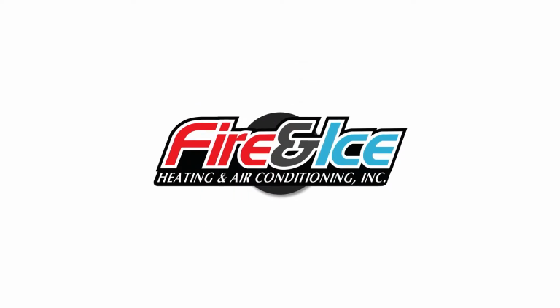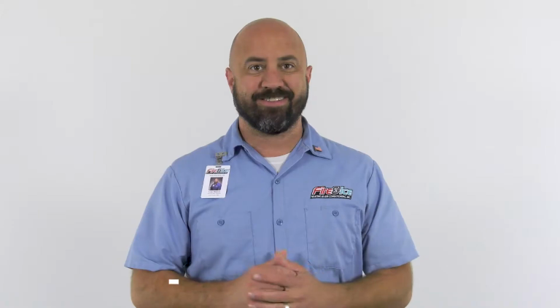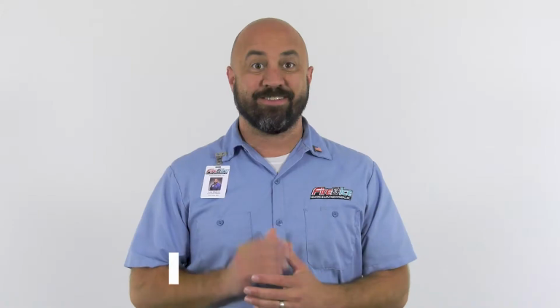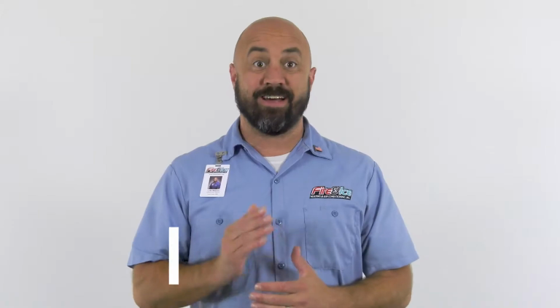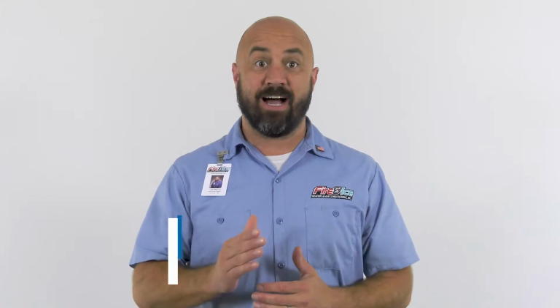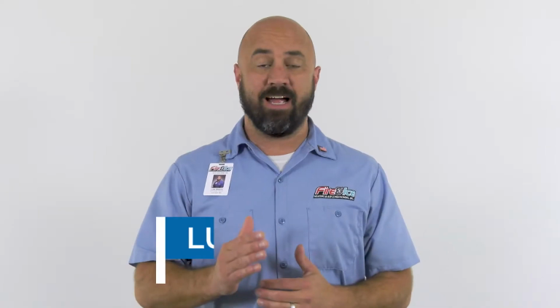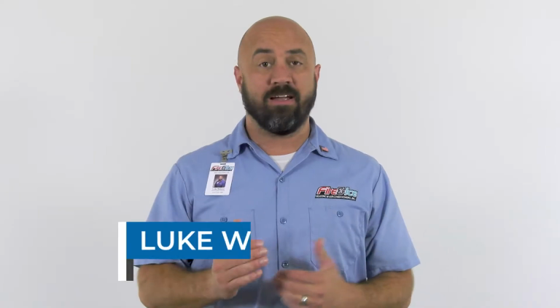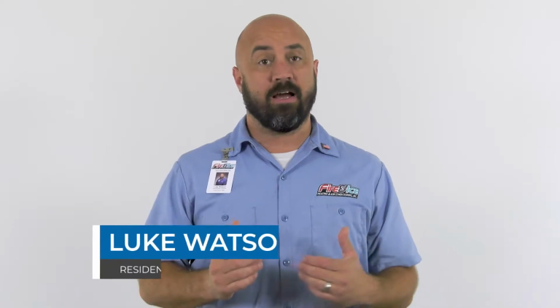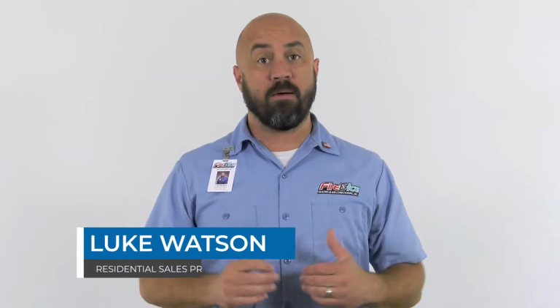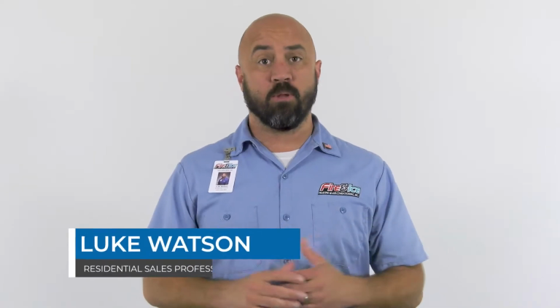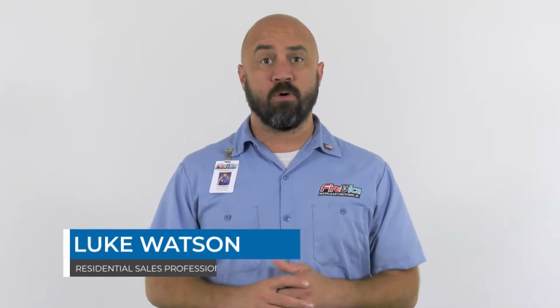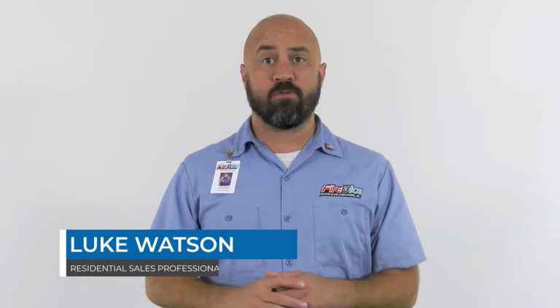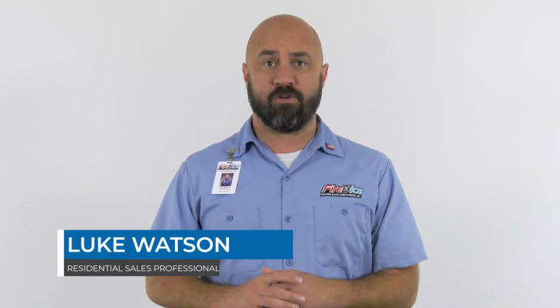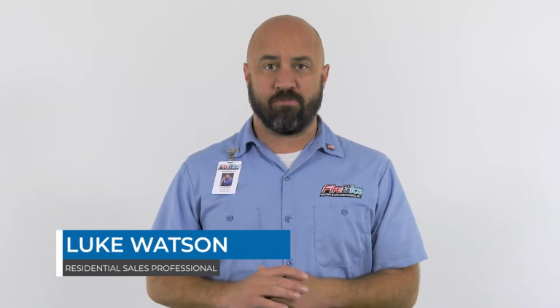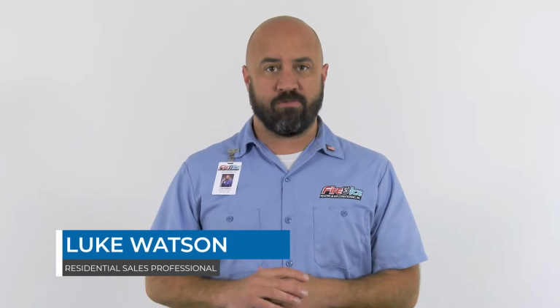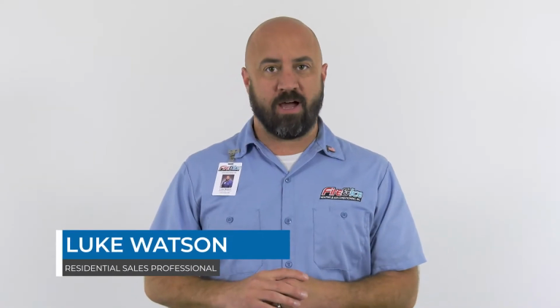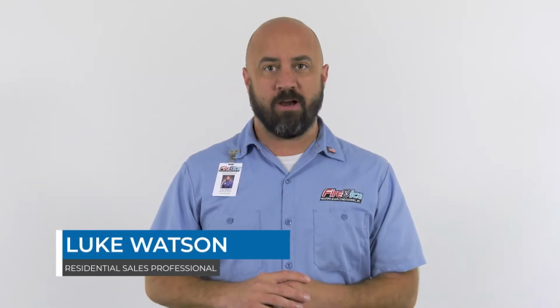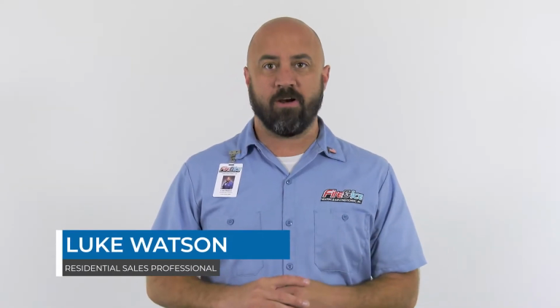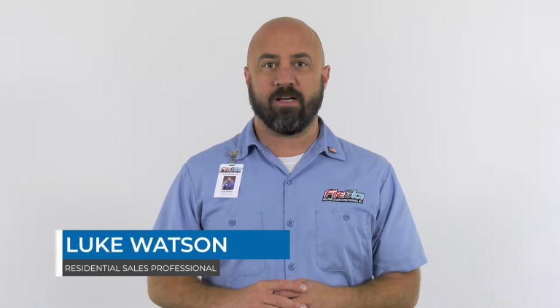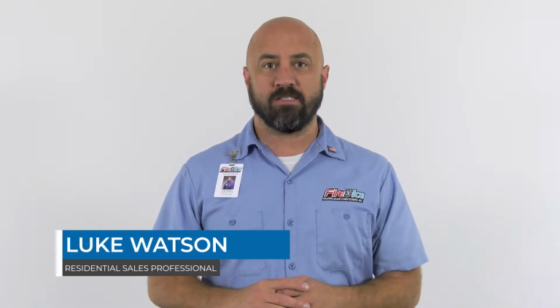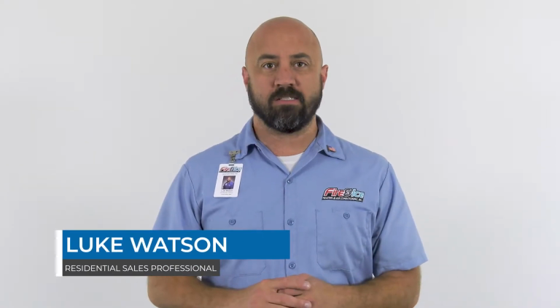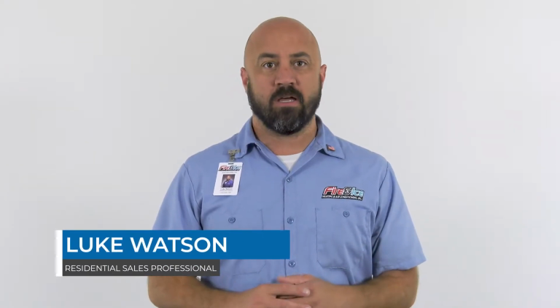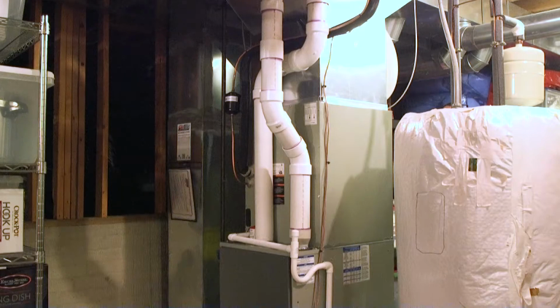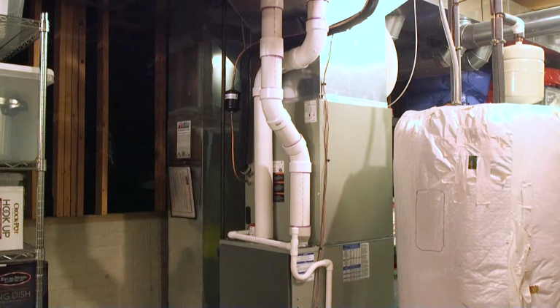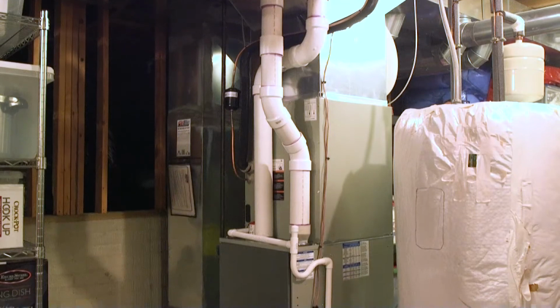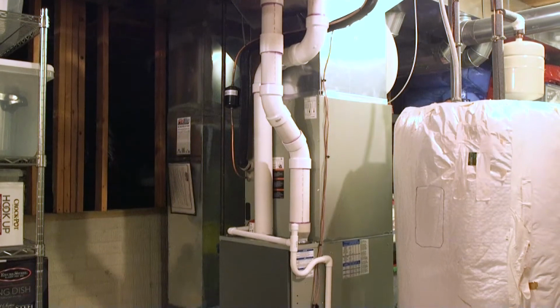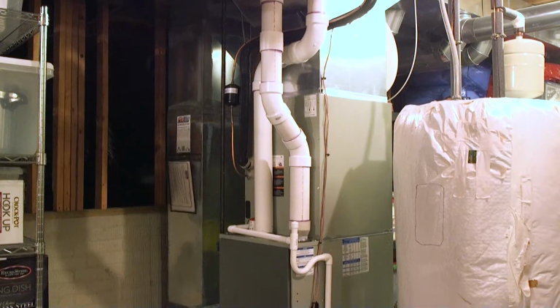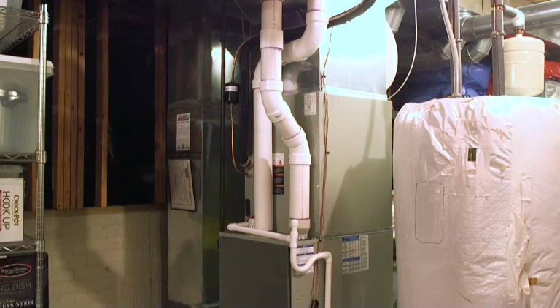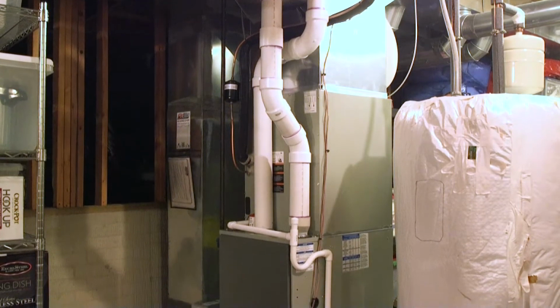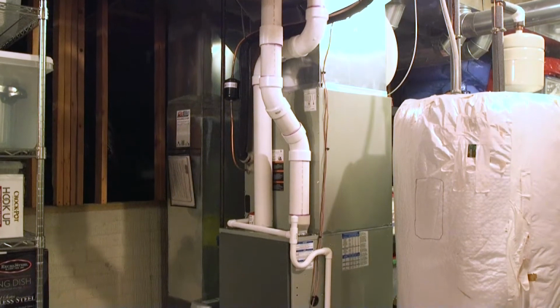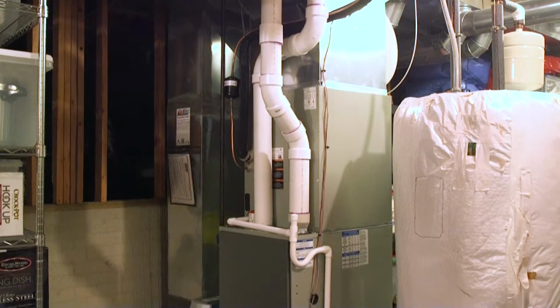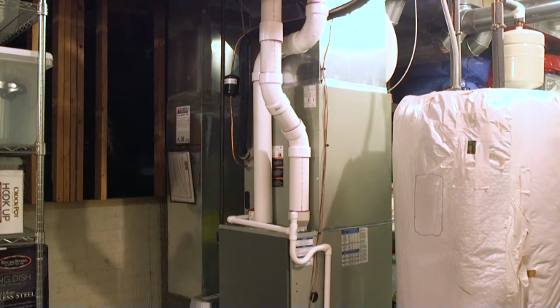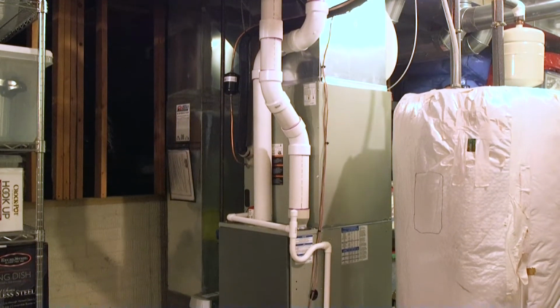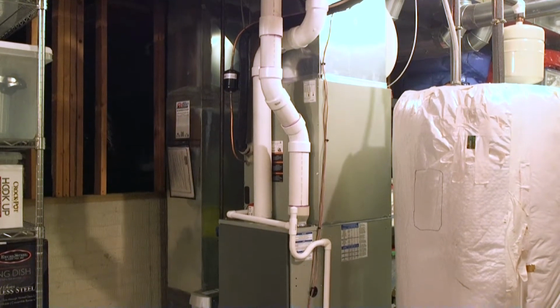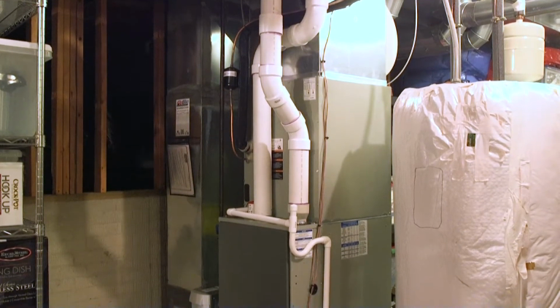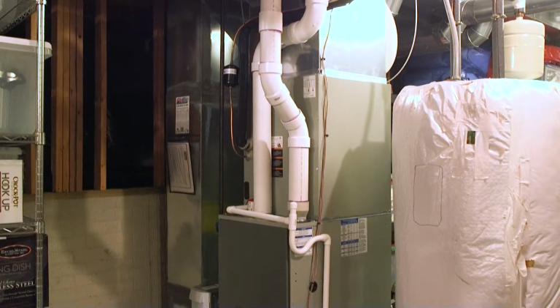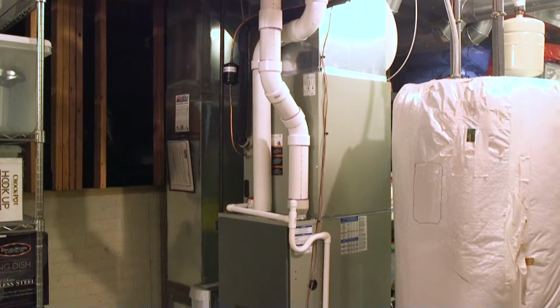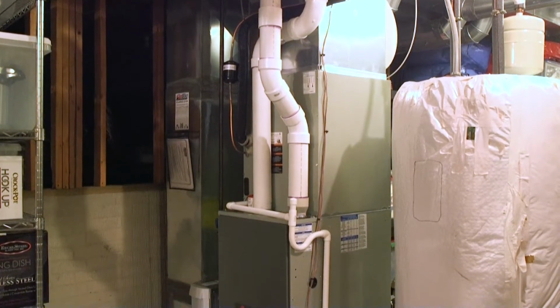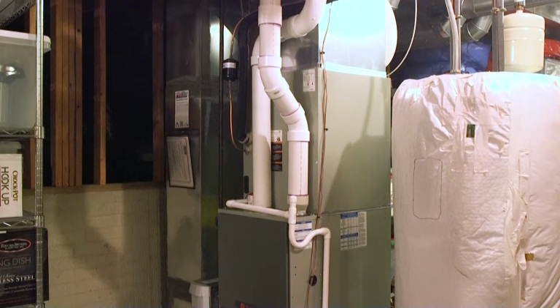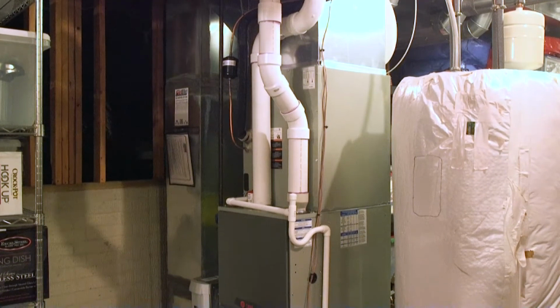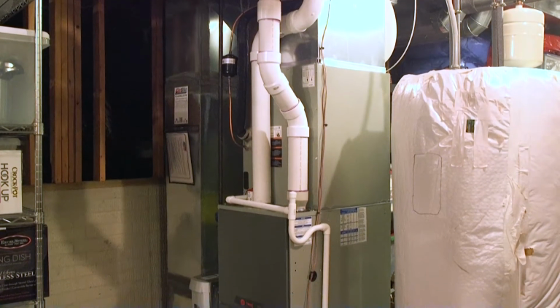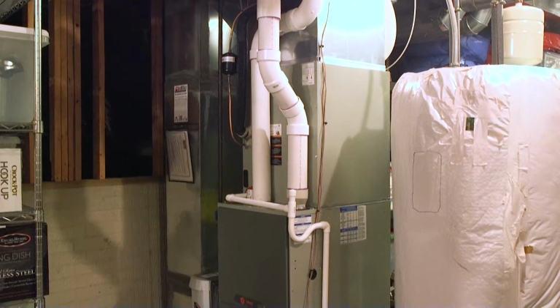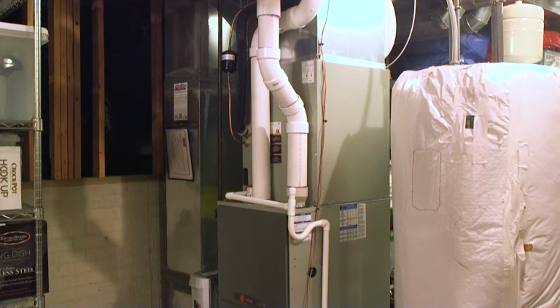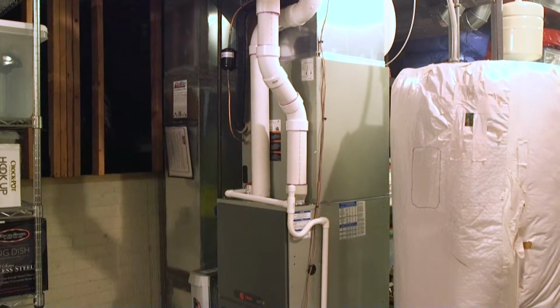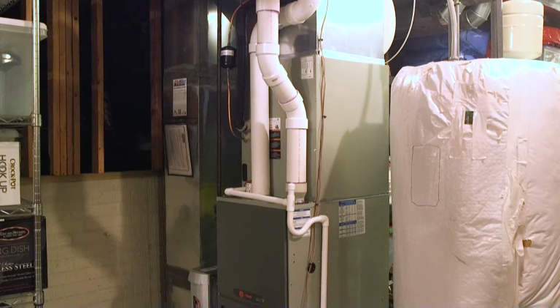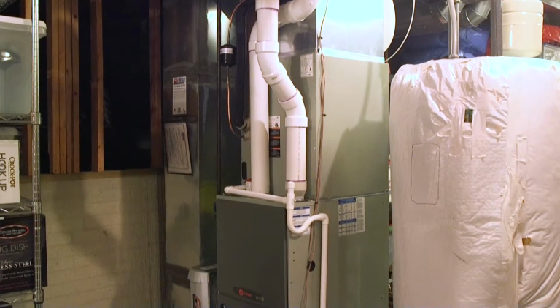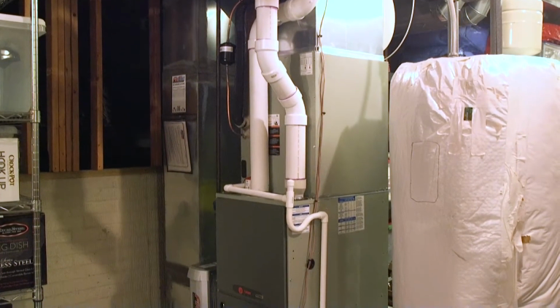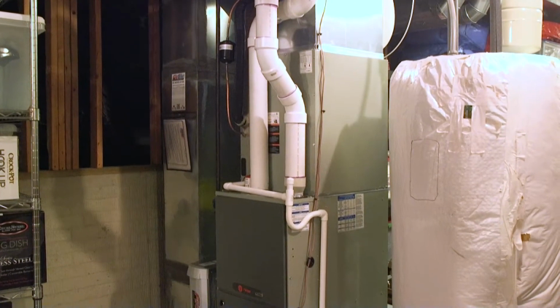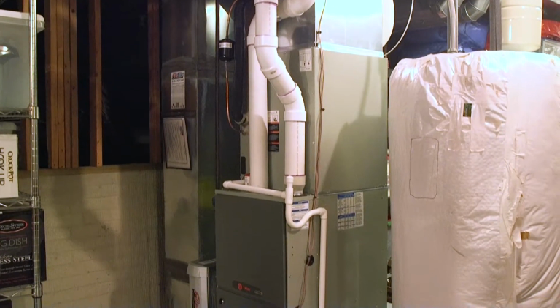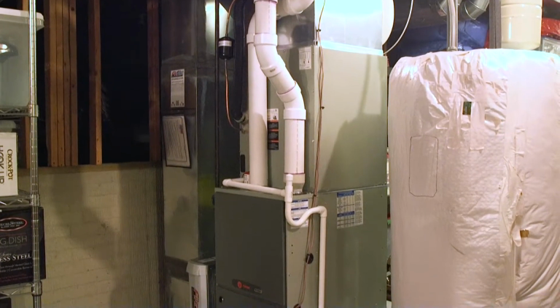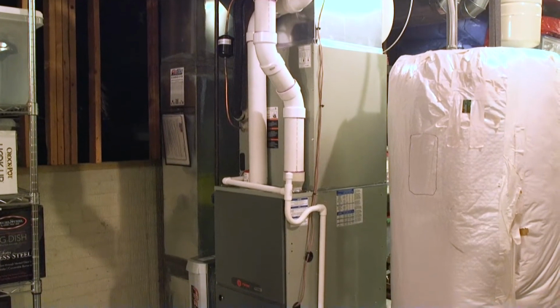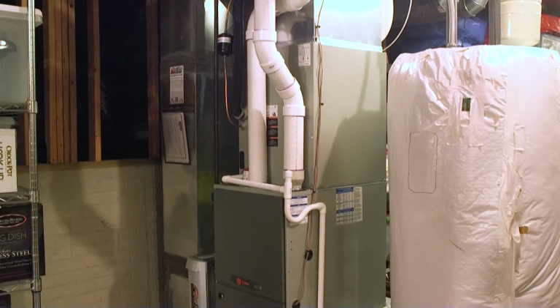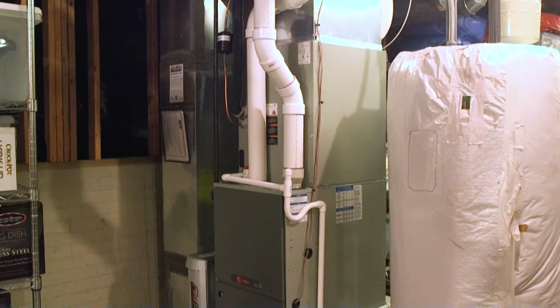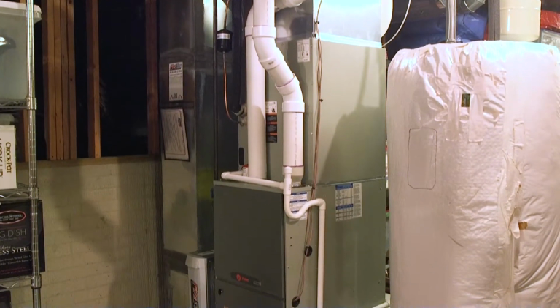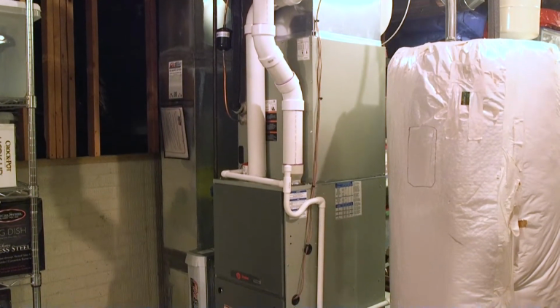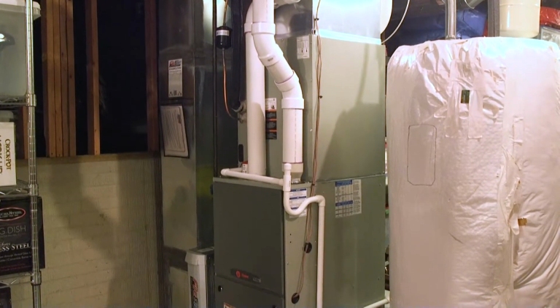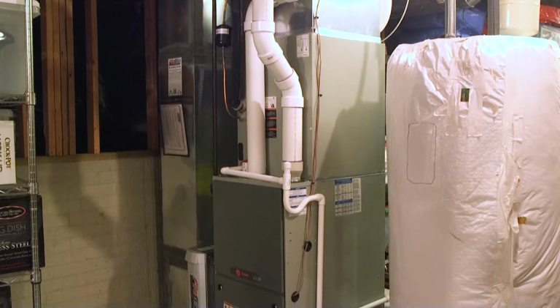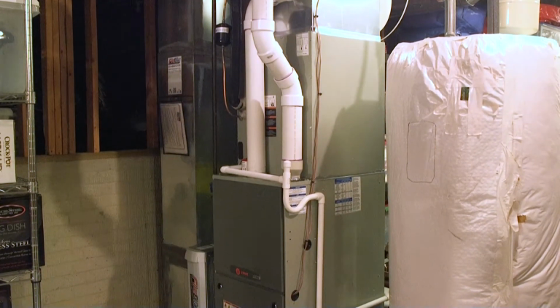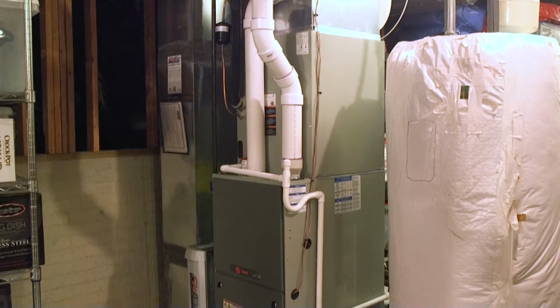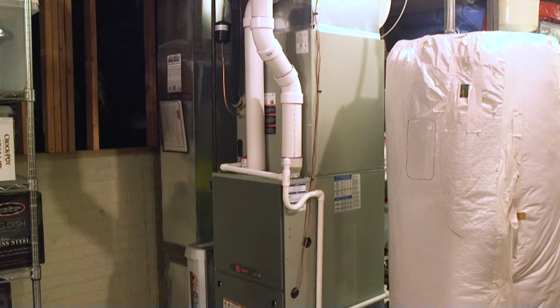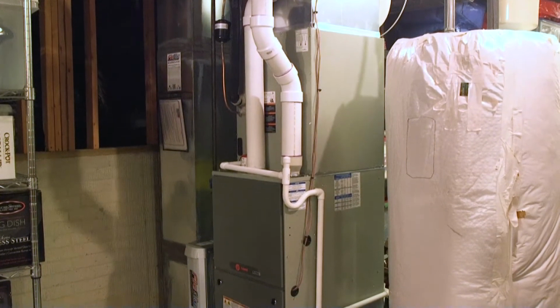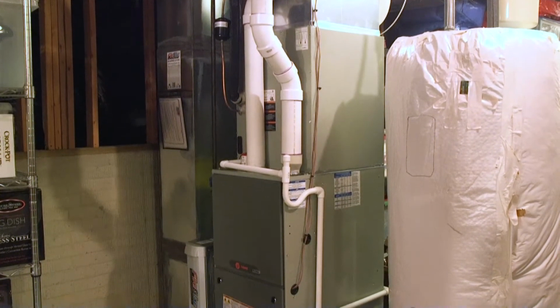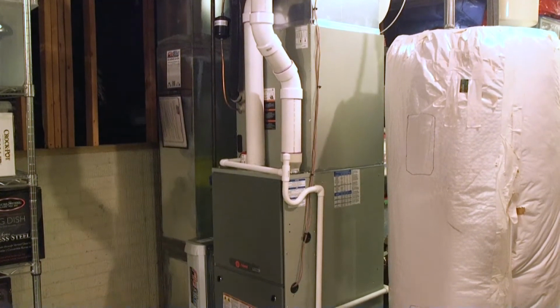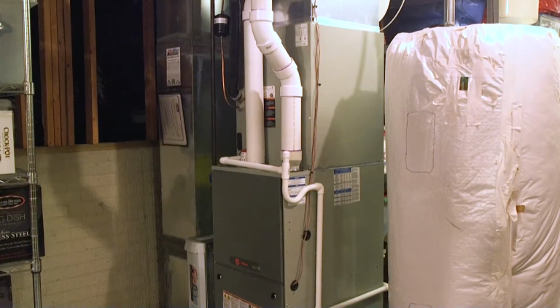Hi, I'm Luke from Fire and Ice. One of the best ways to heat your home is by having a reliable and efficient furnace.